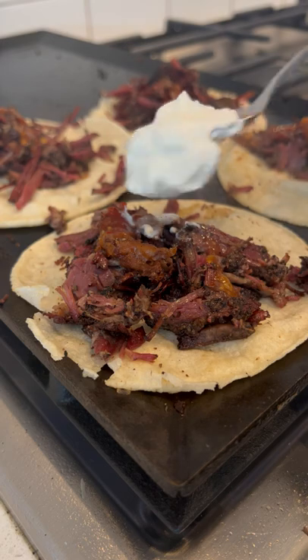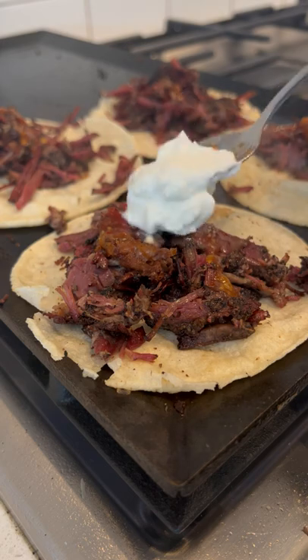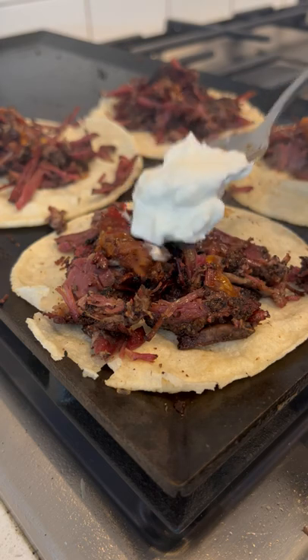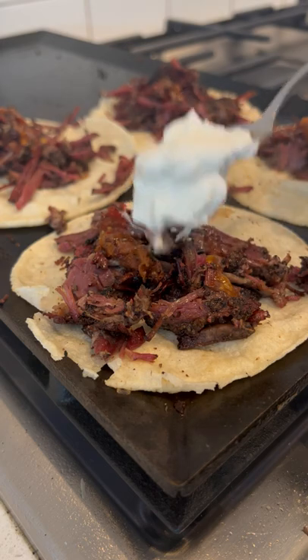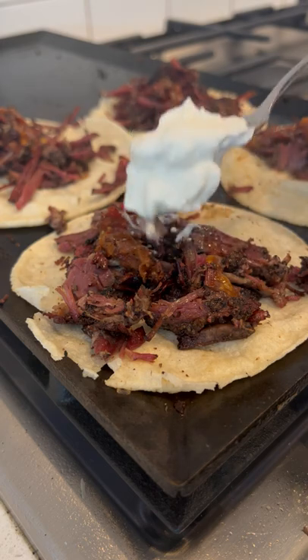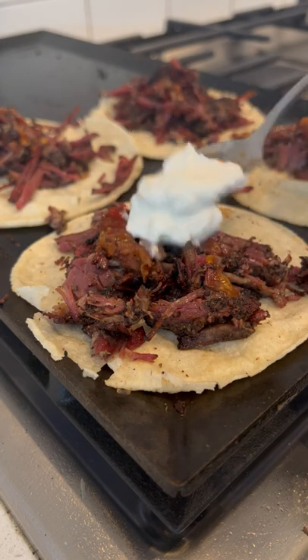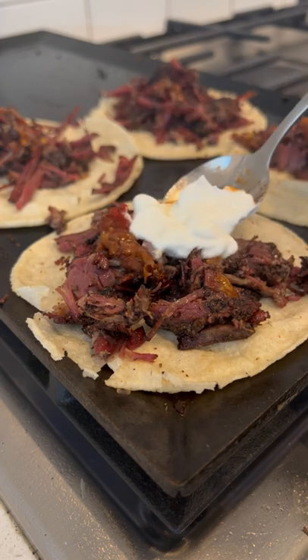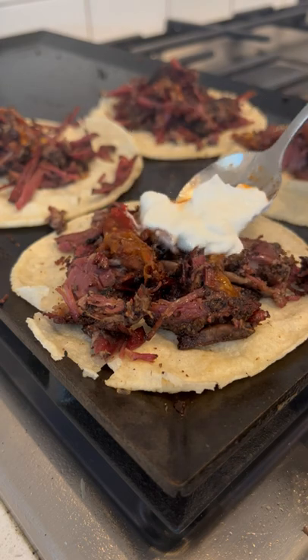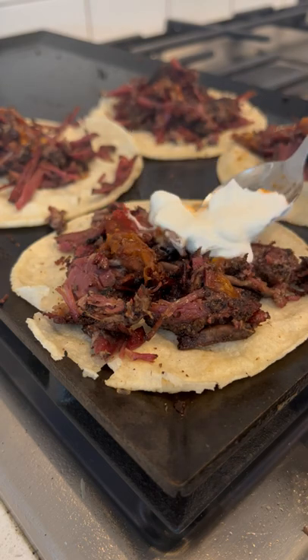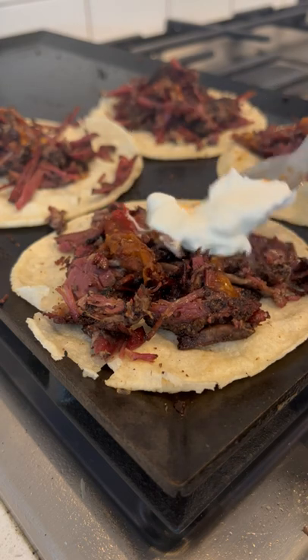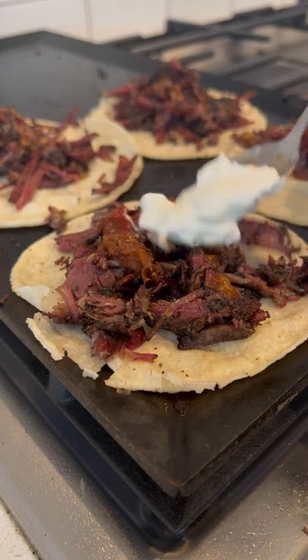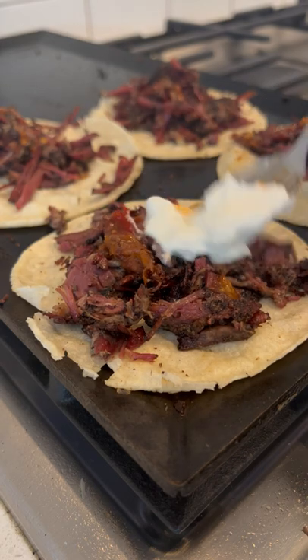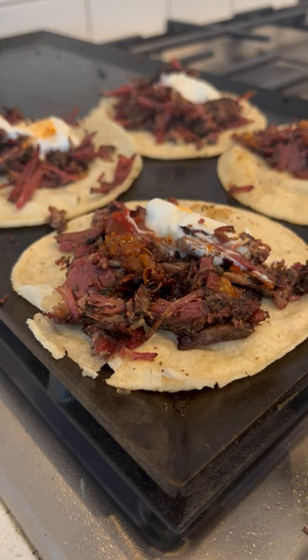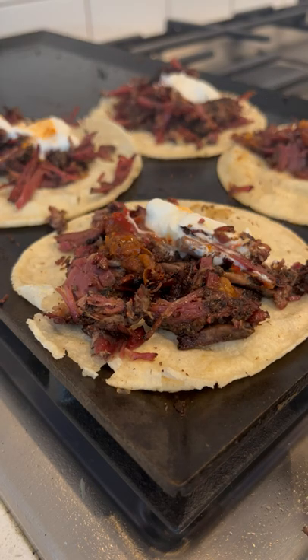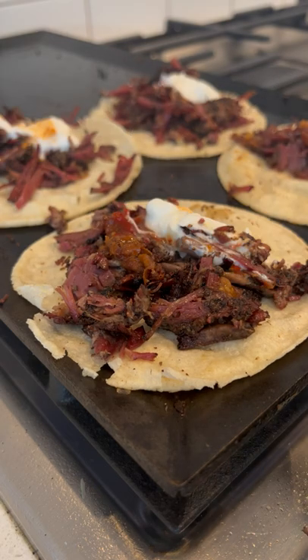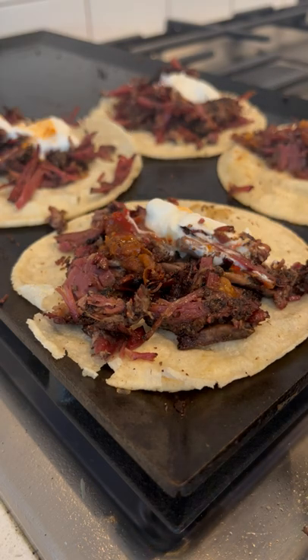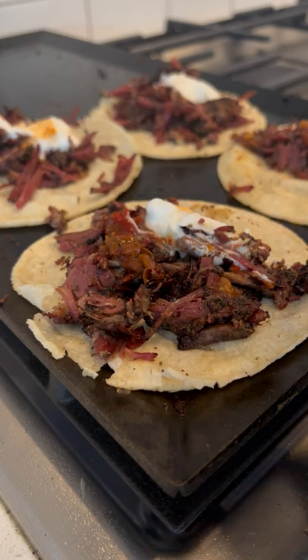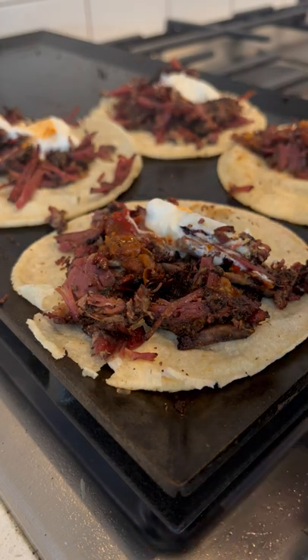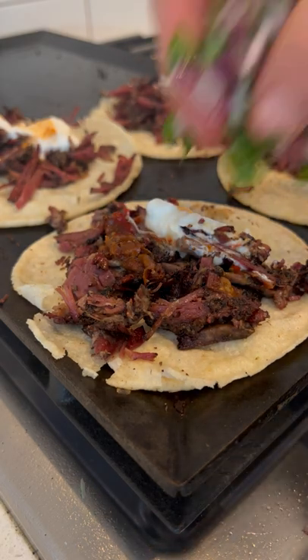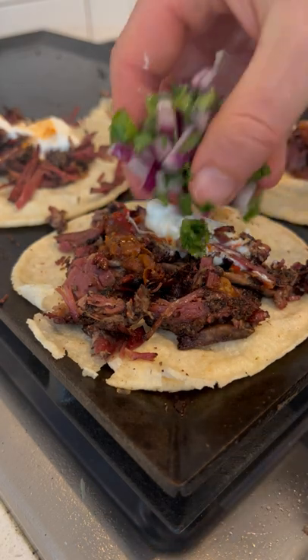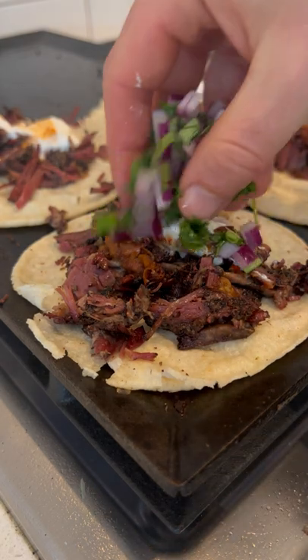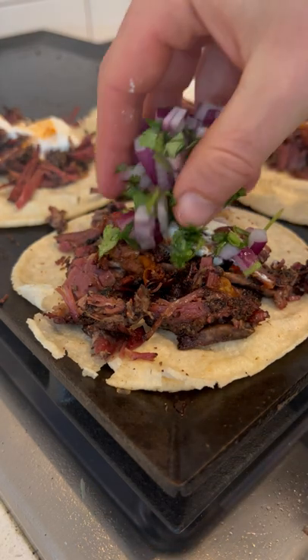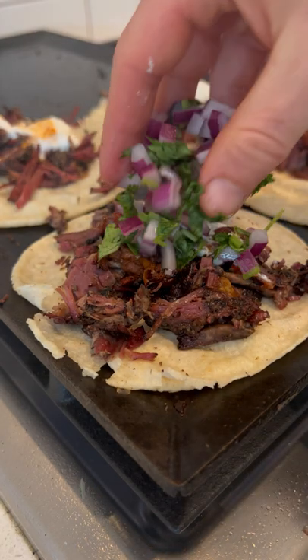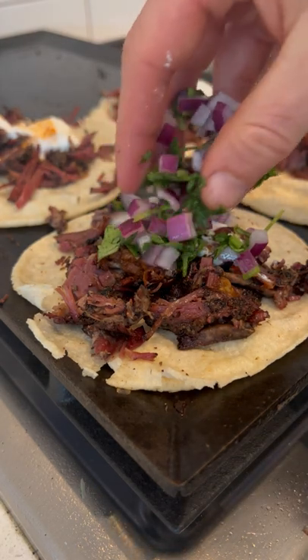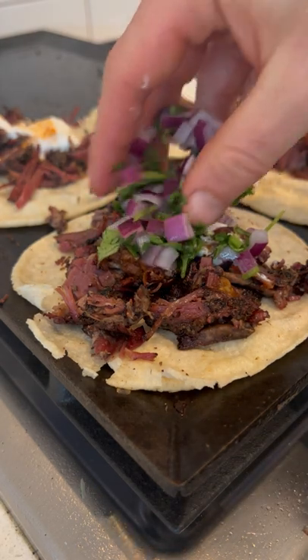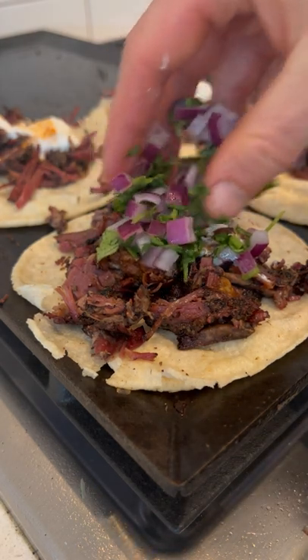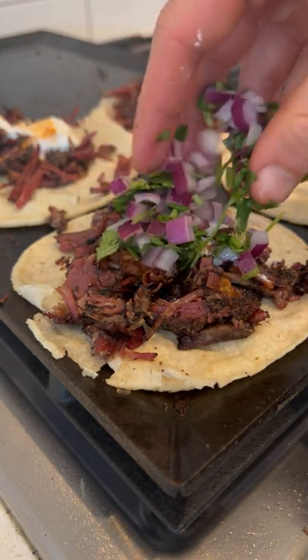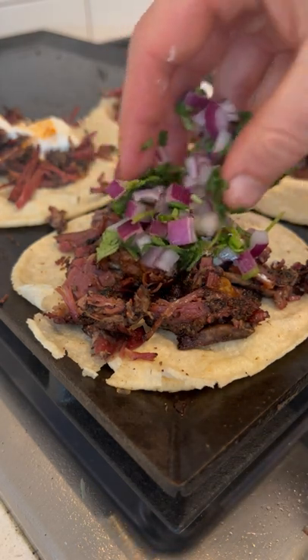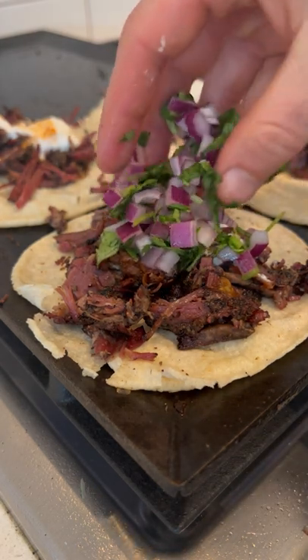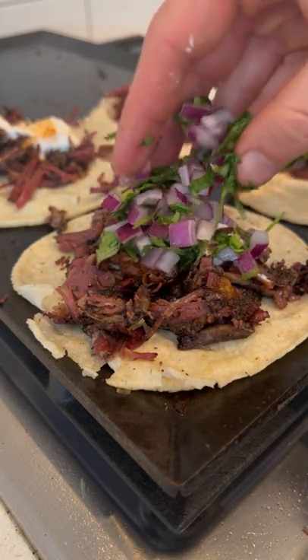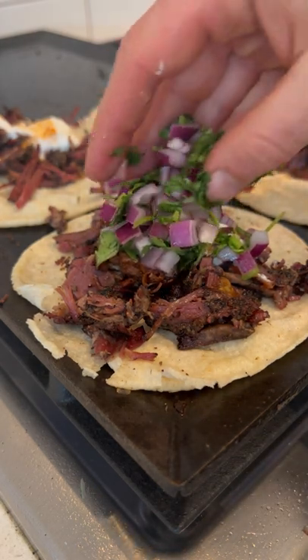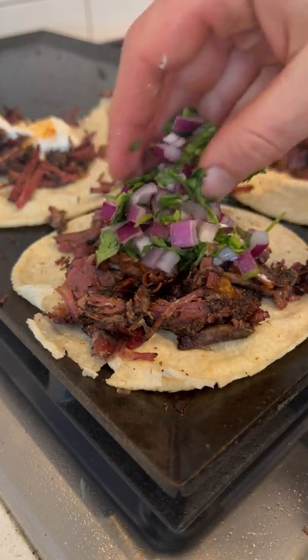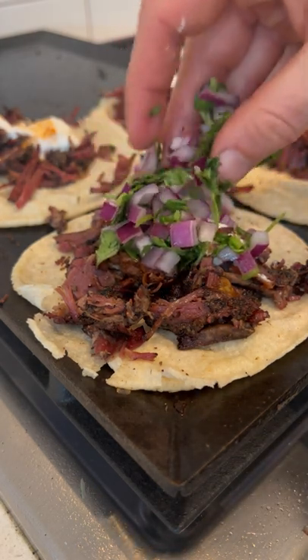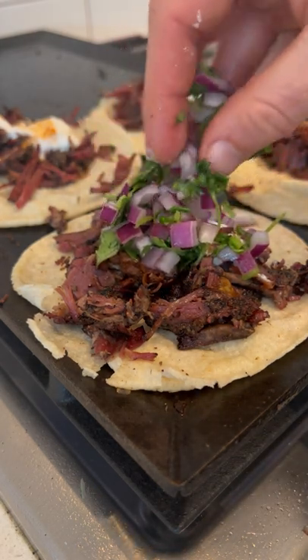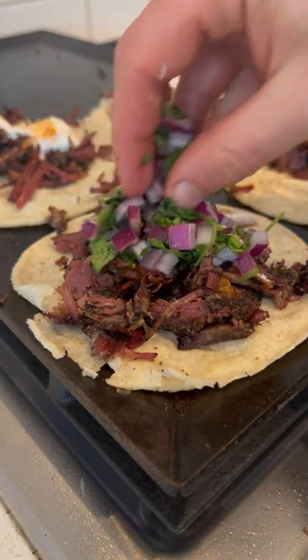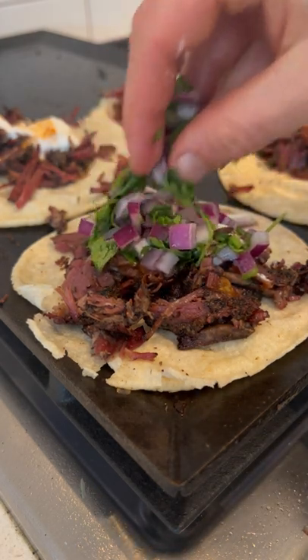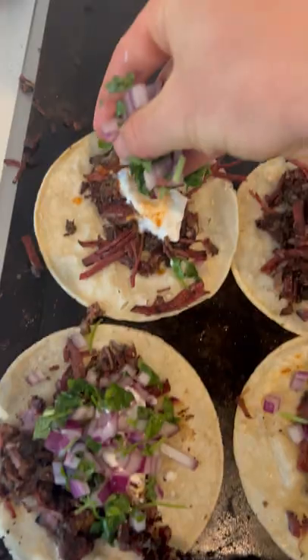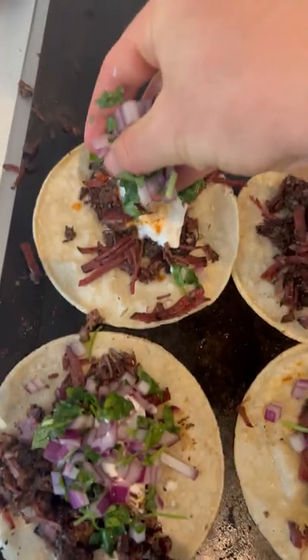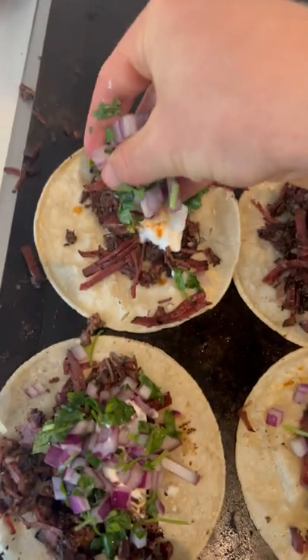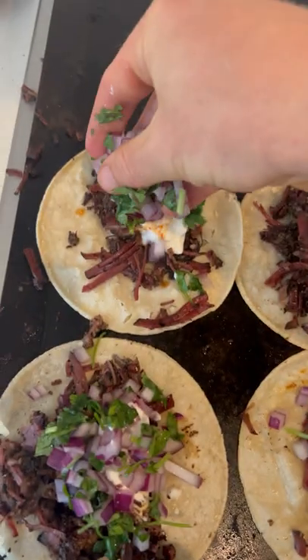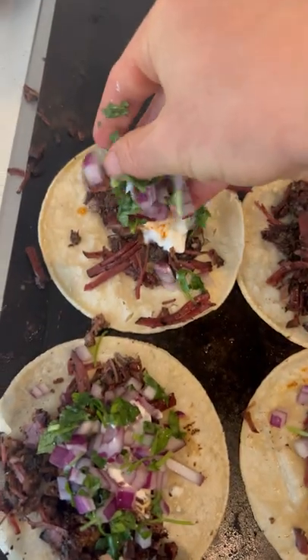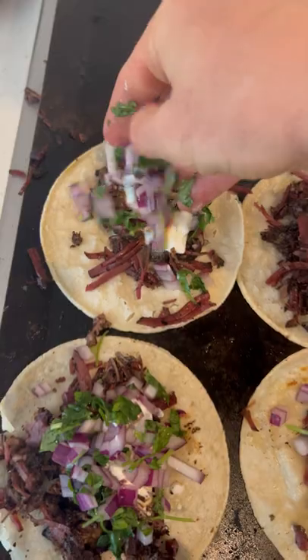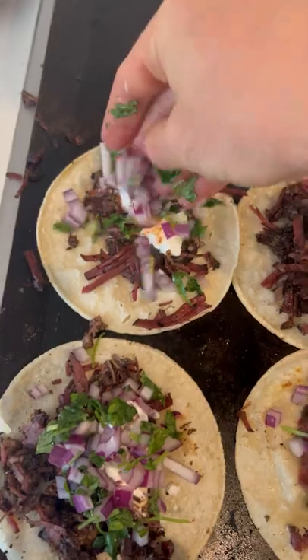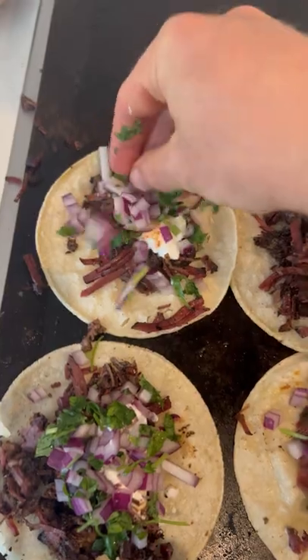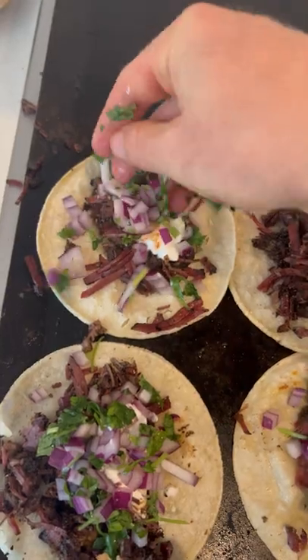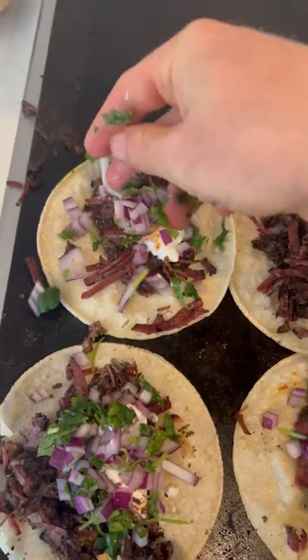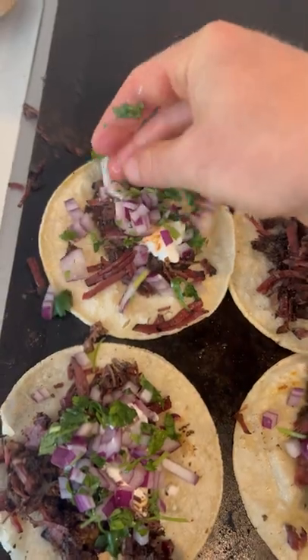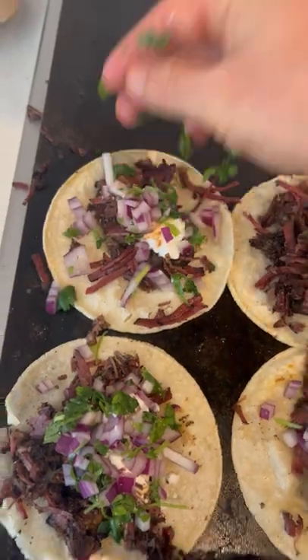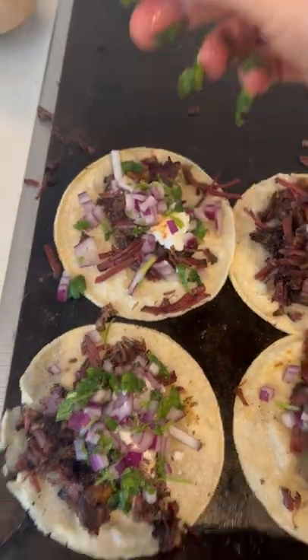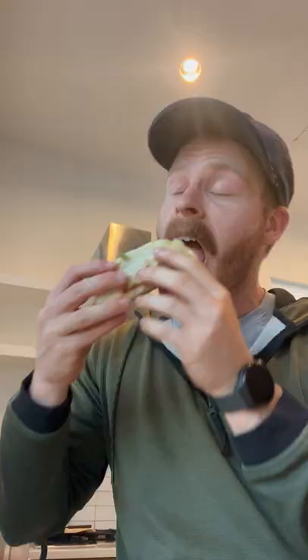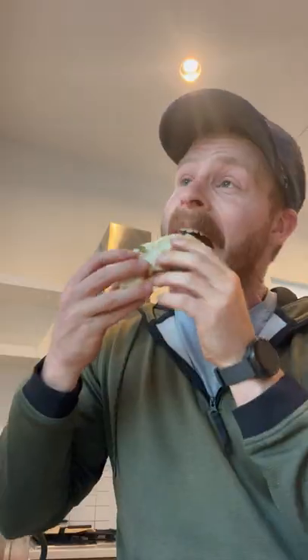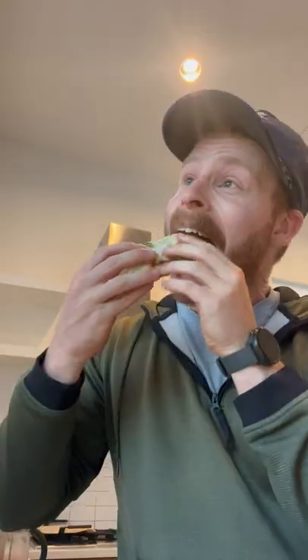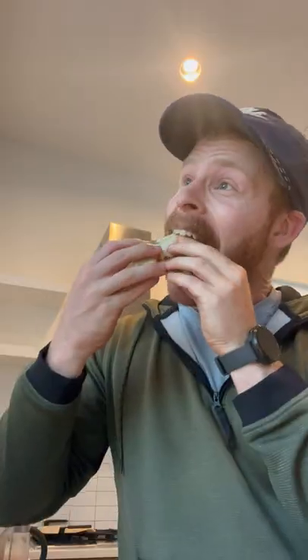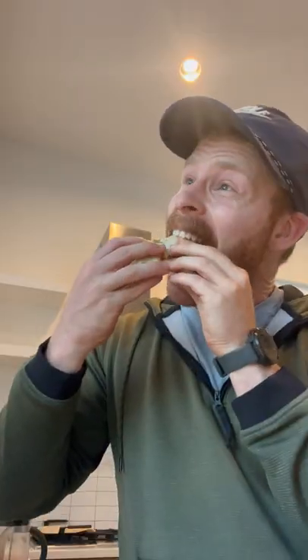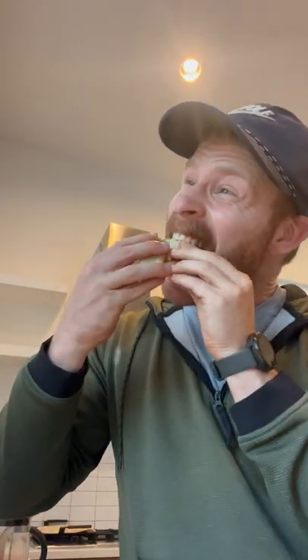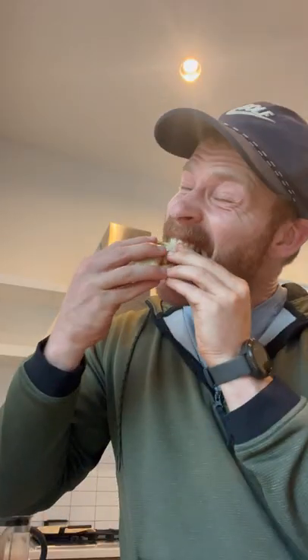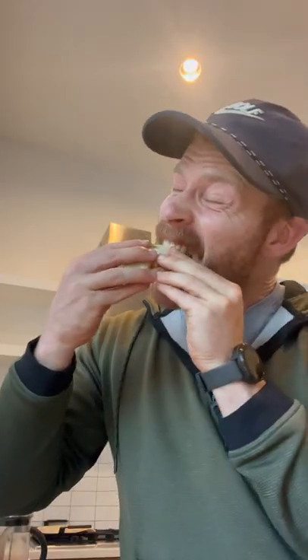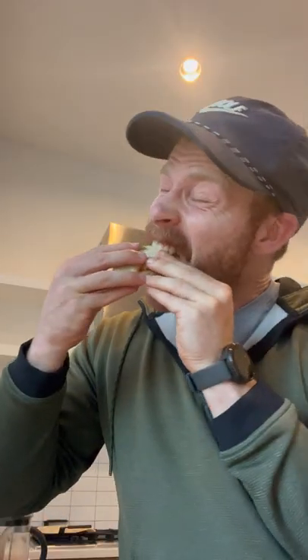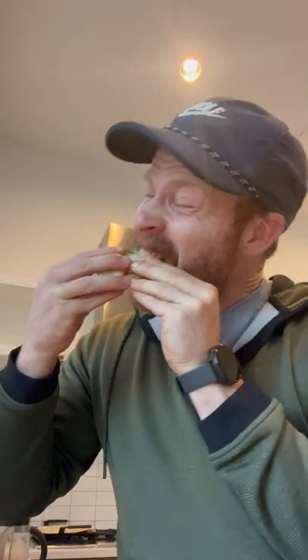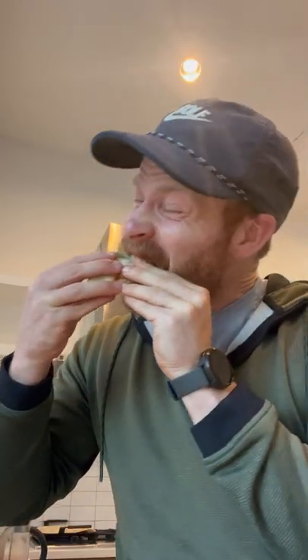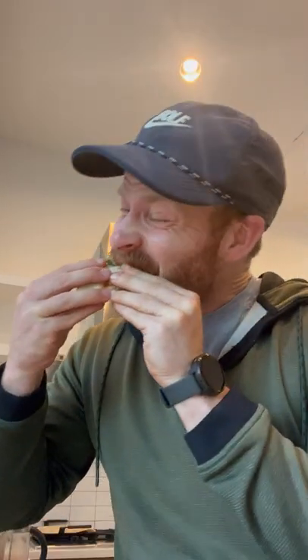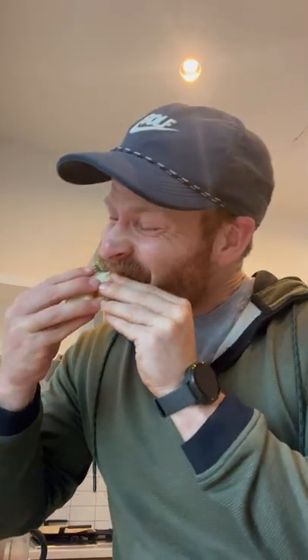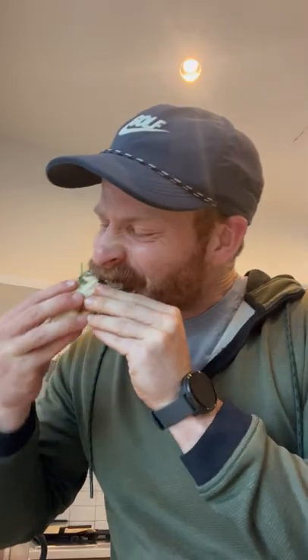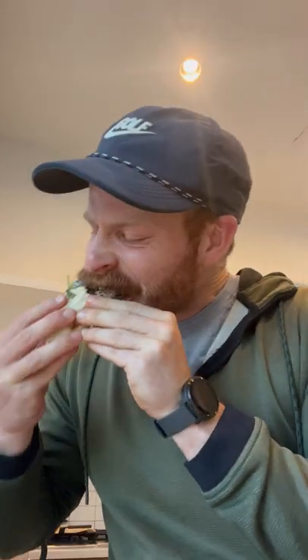And lastly, a mixture of red onion, lime juice, and cilantro. I could probably eat these every day for the rest of my life.